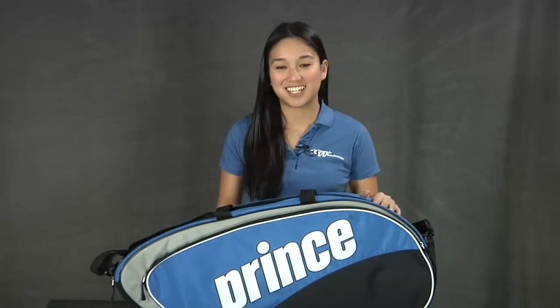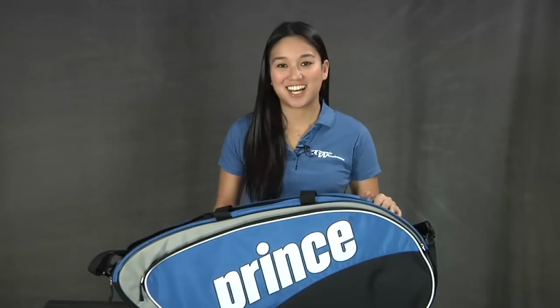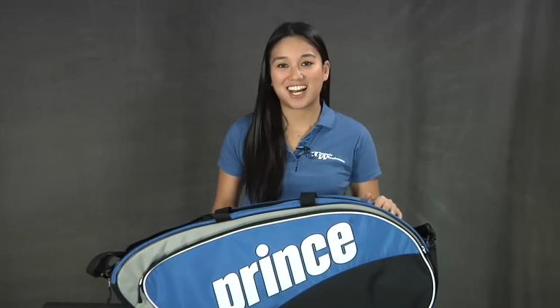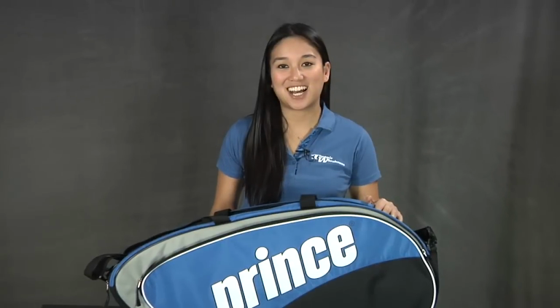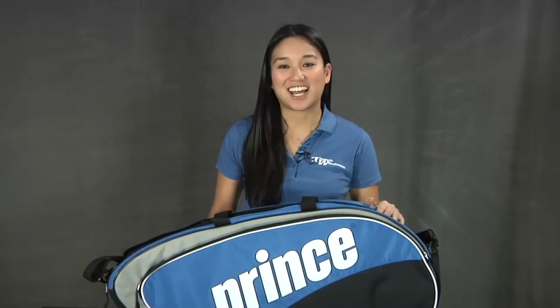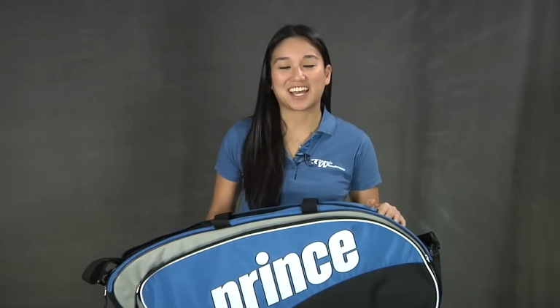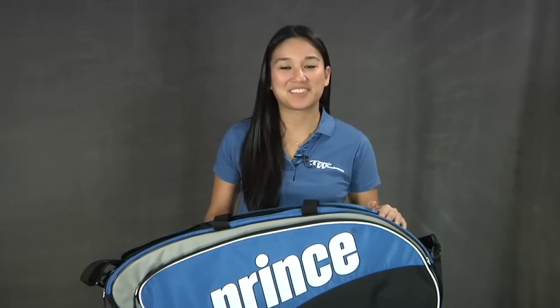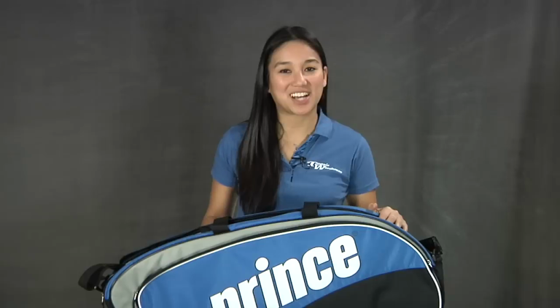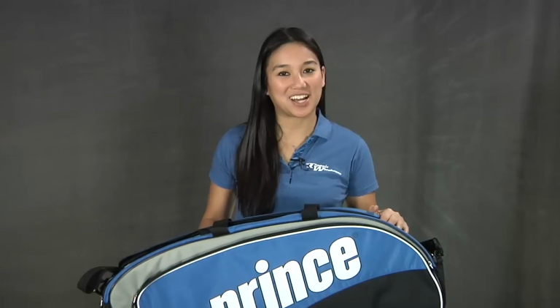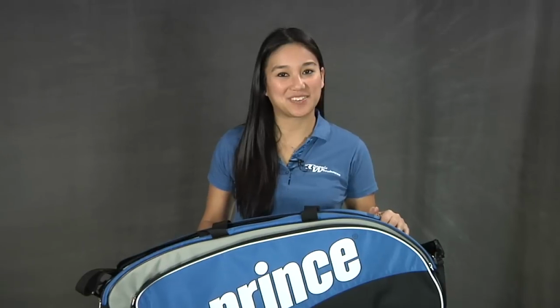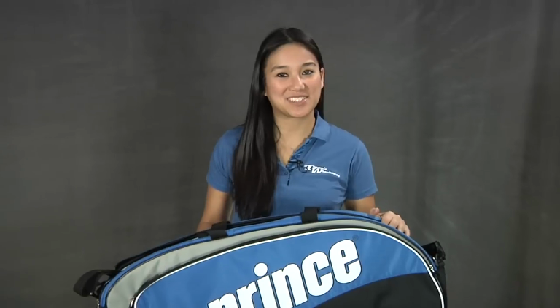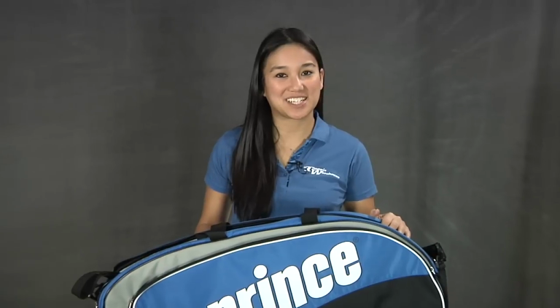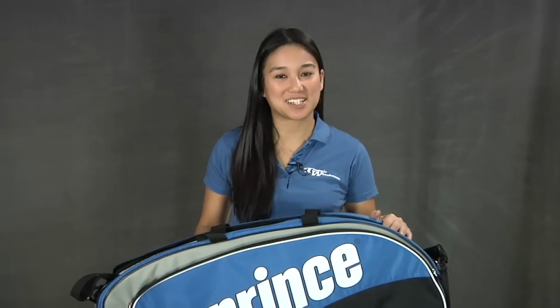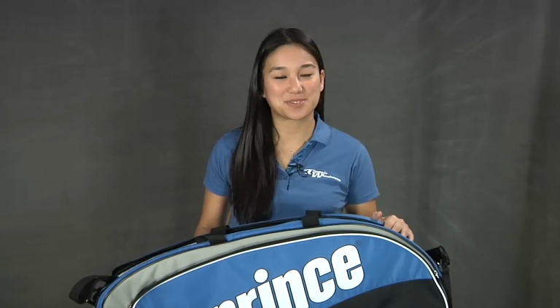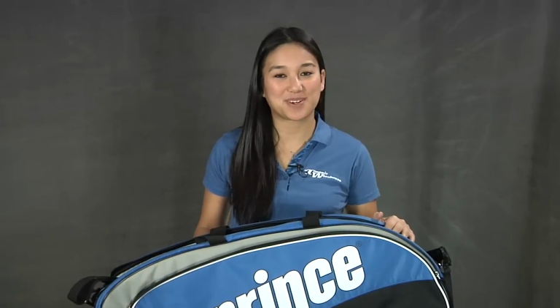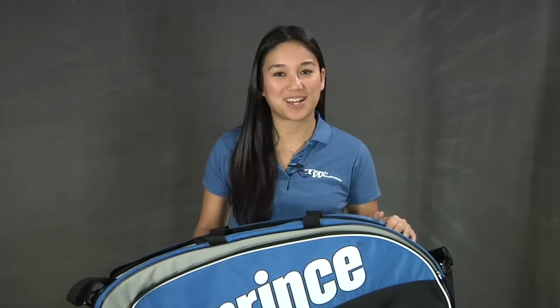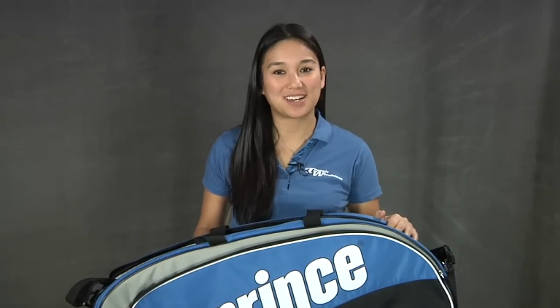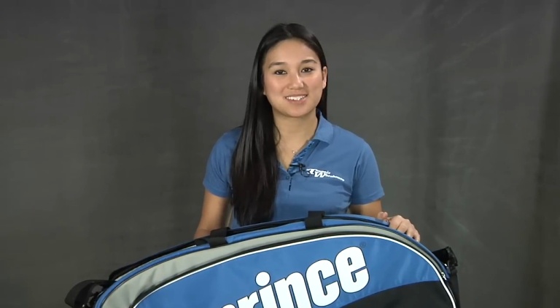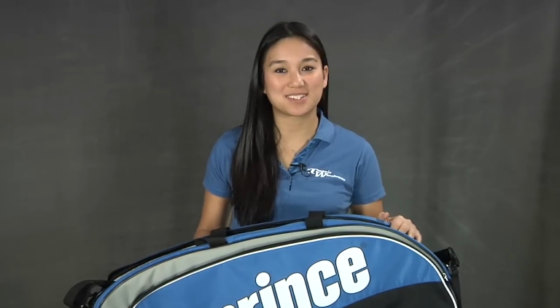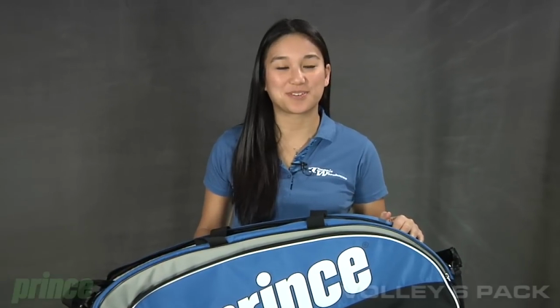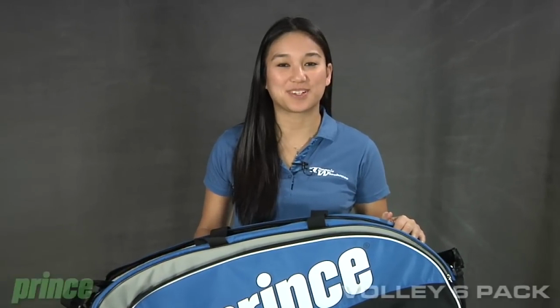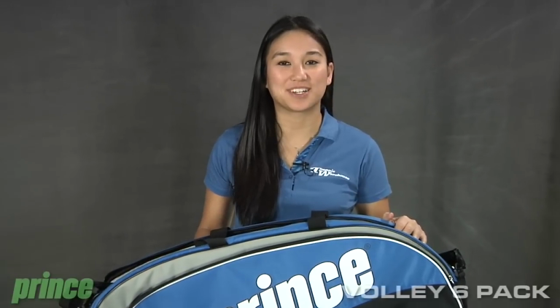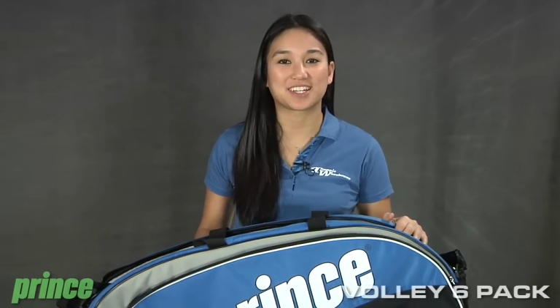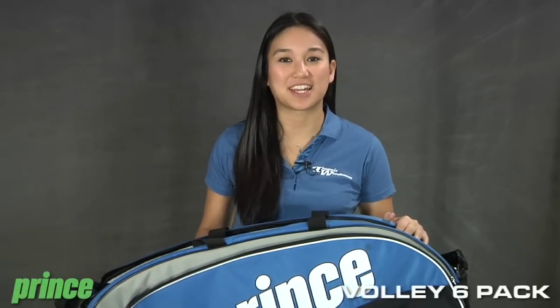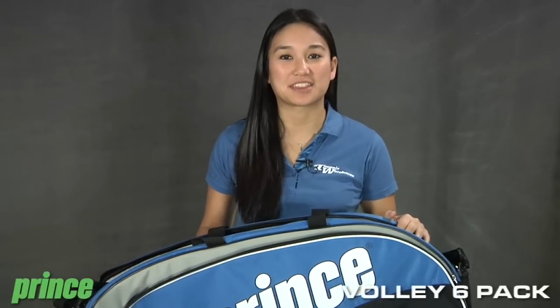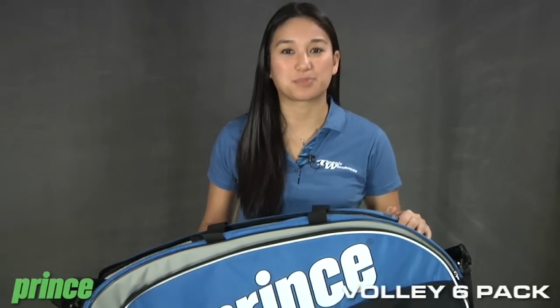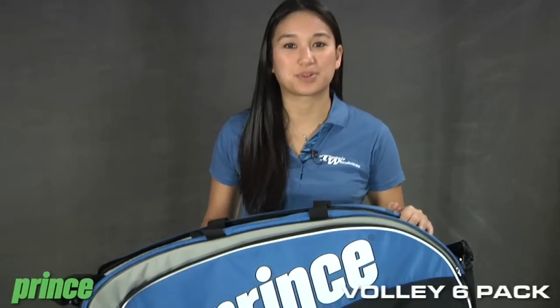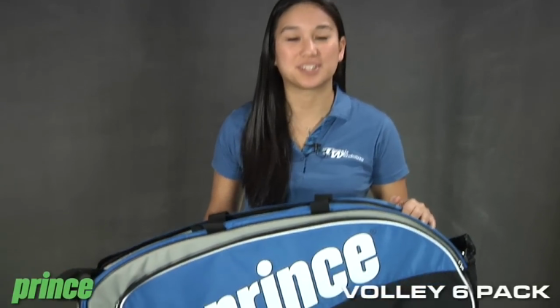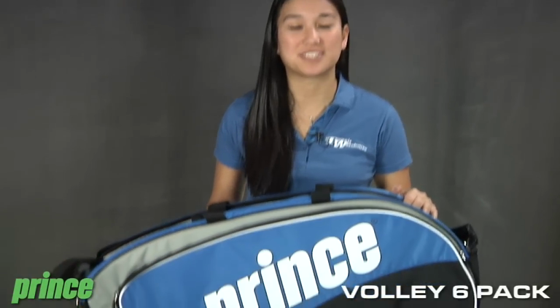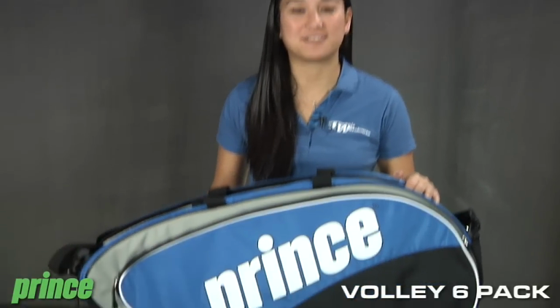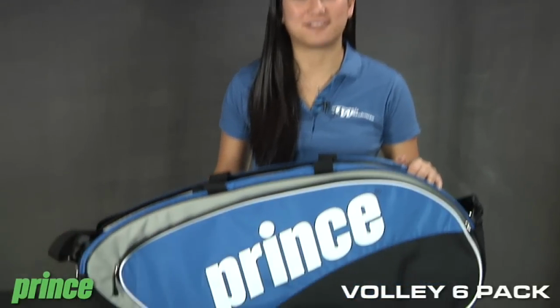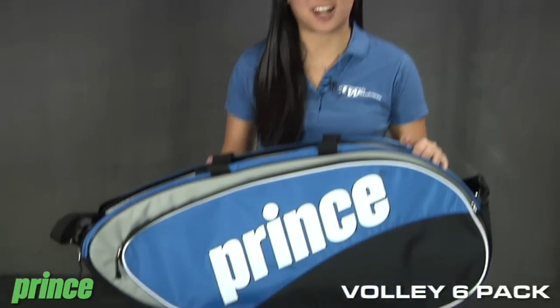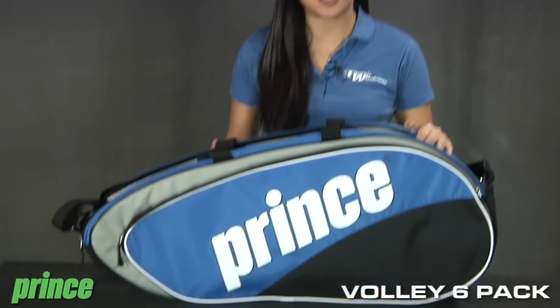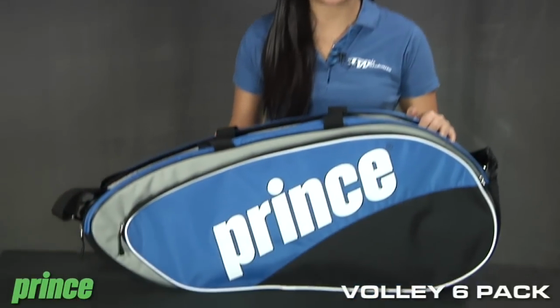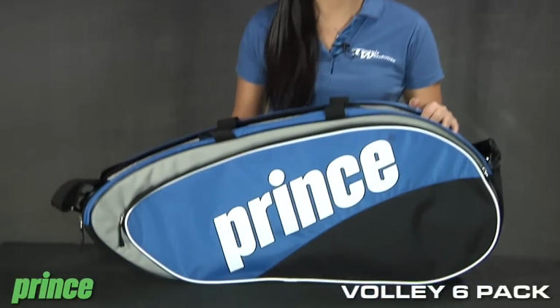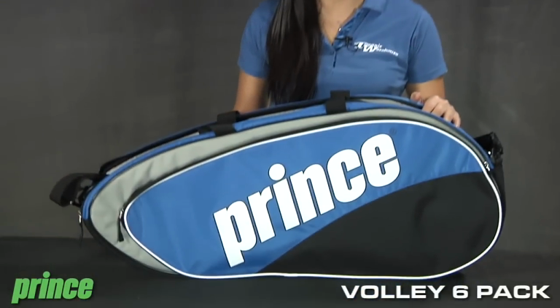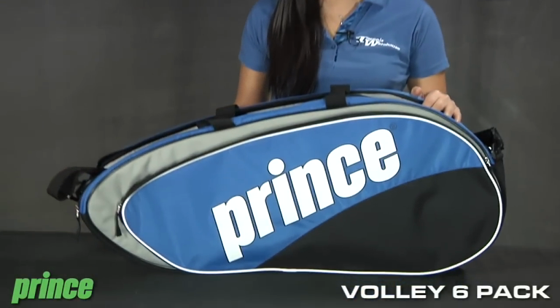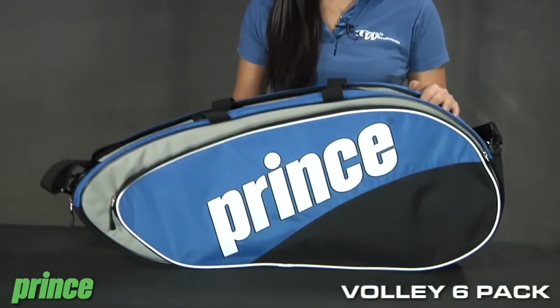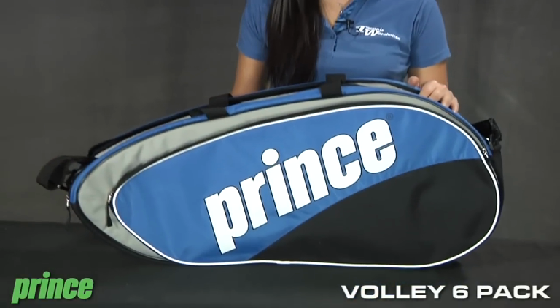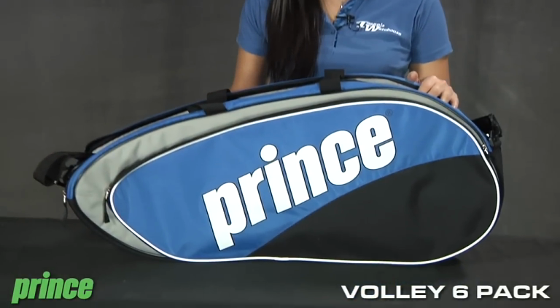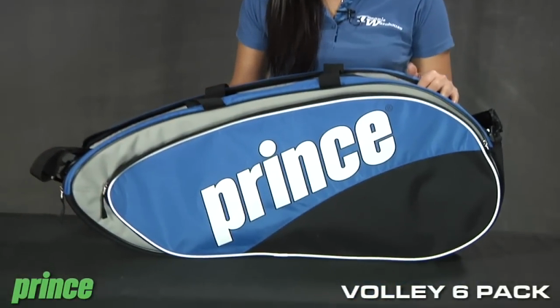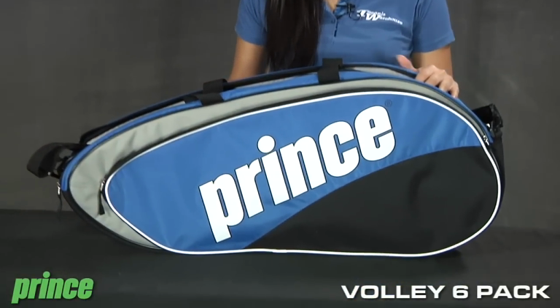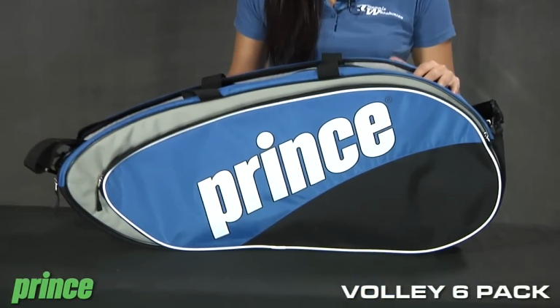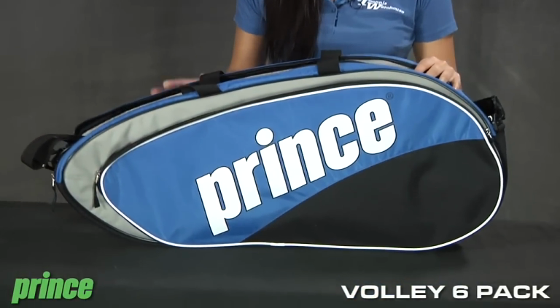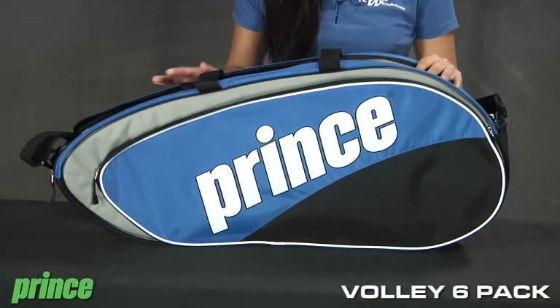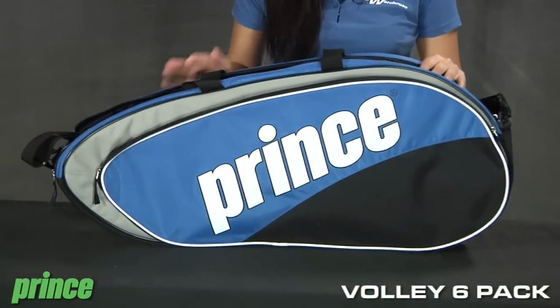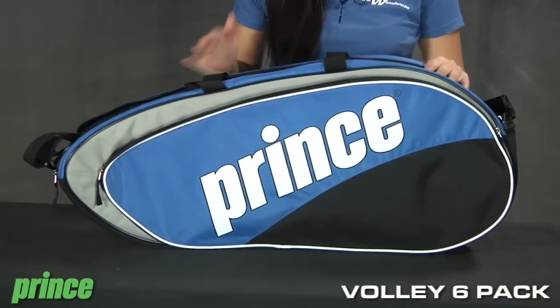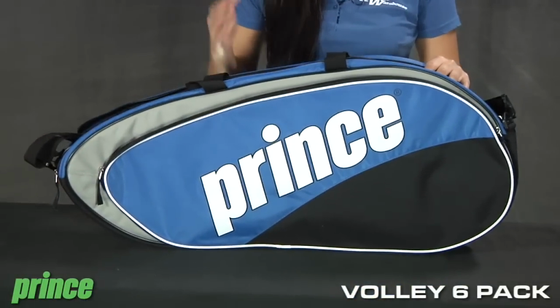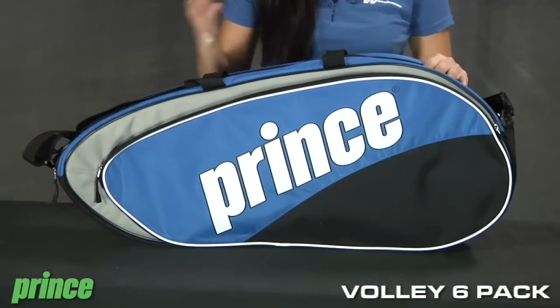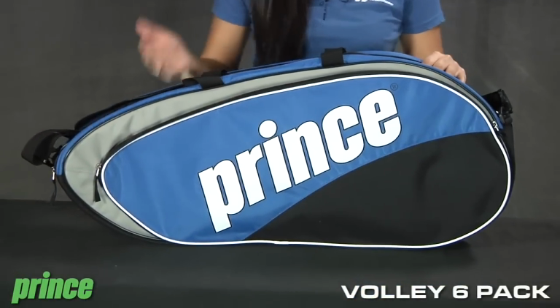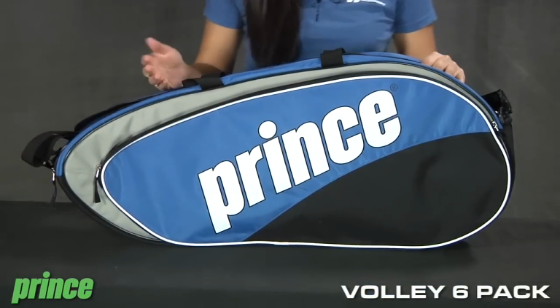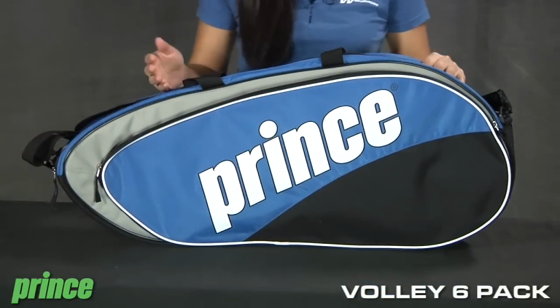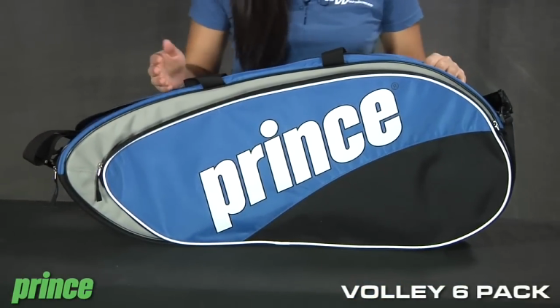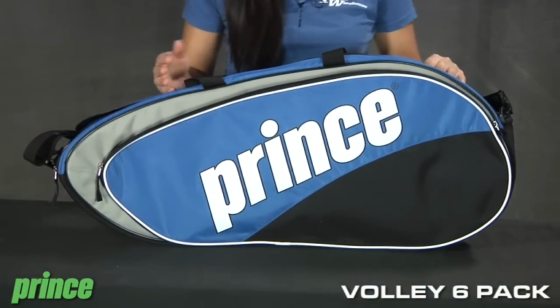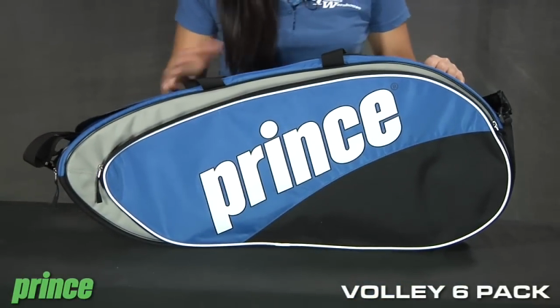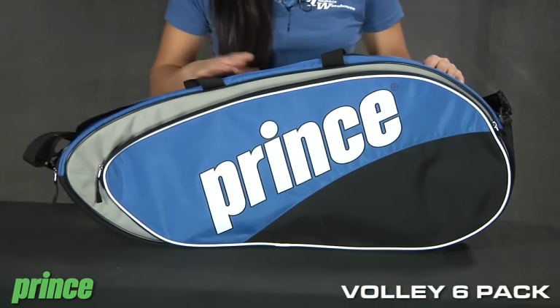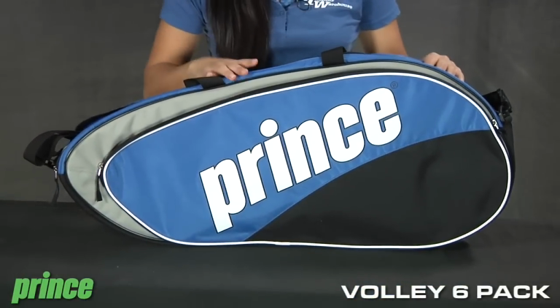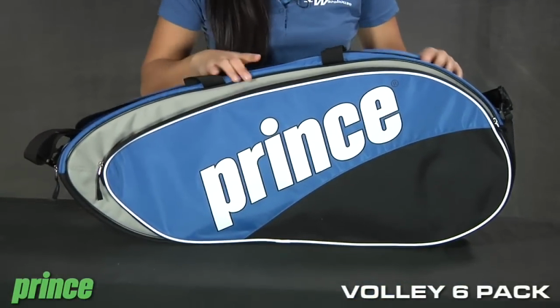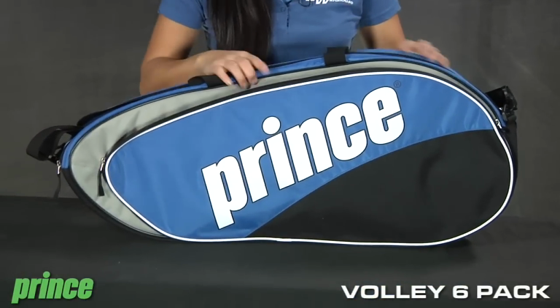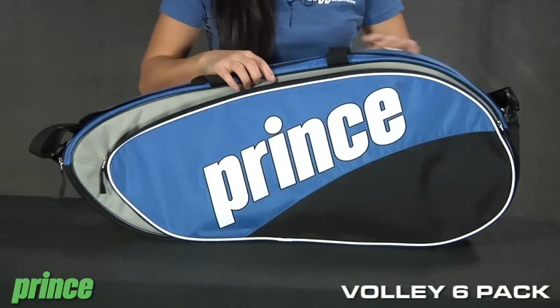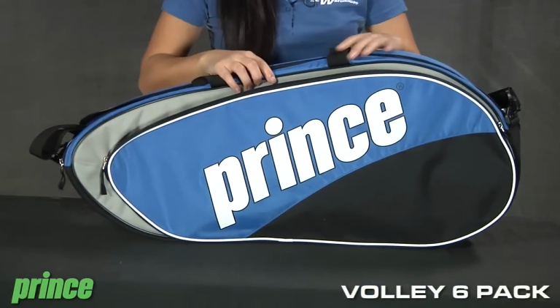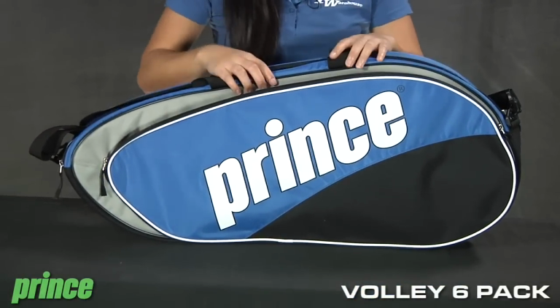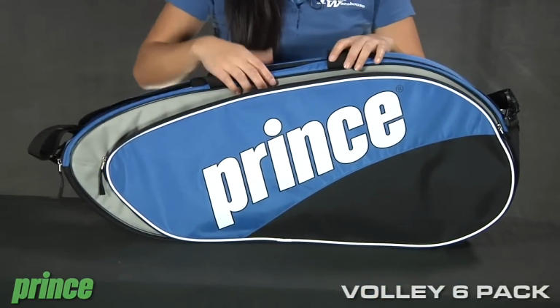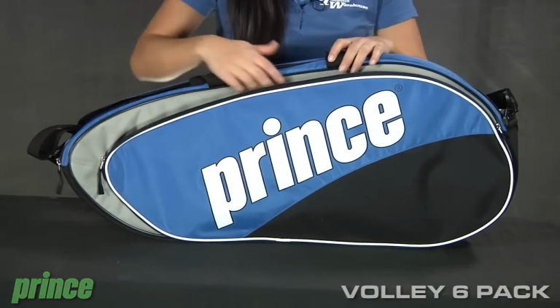Hi, I'm Connor with Tennis Warehouse and we're looking at the Prince Volley Six Pack Bag. Great for a trip to the tennis courts.